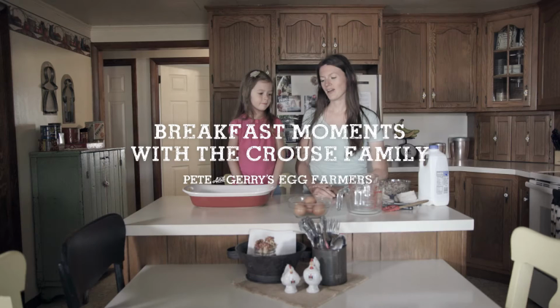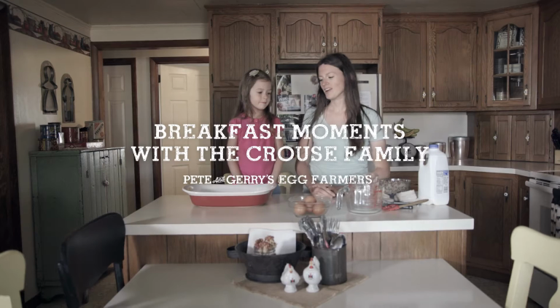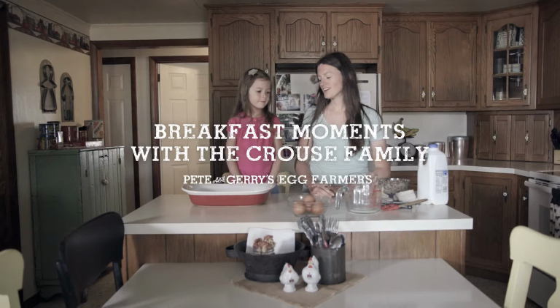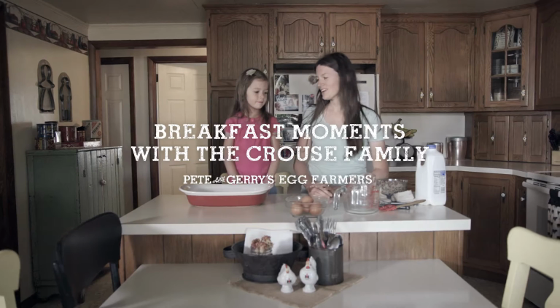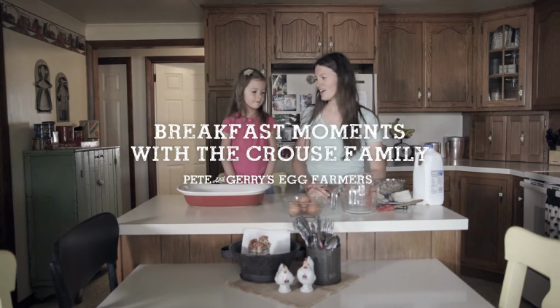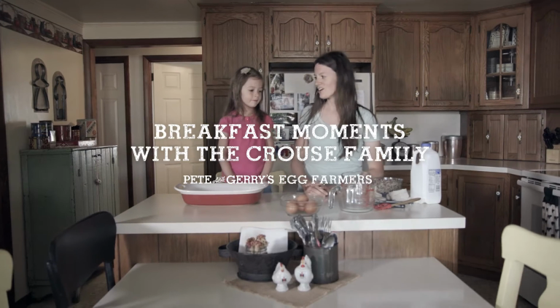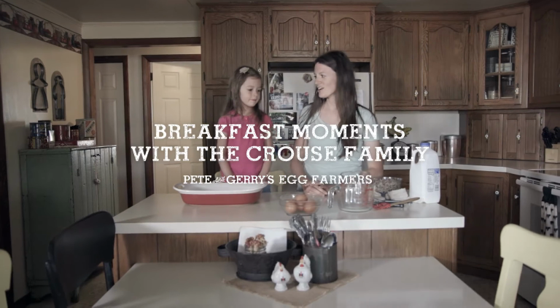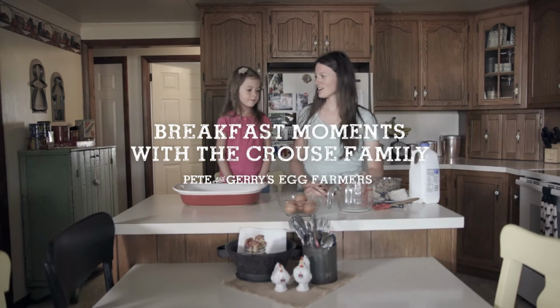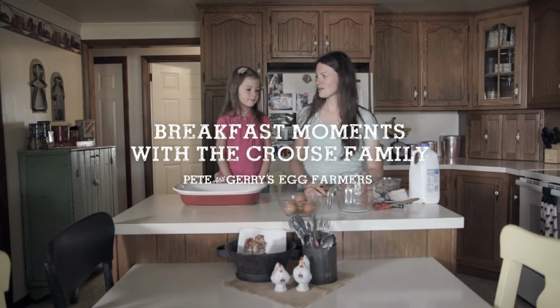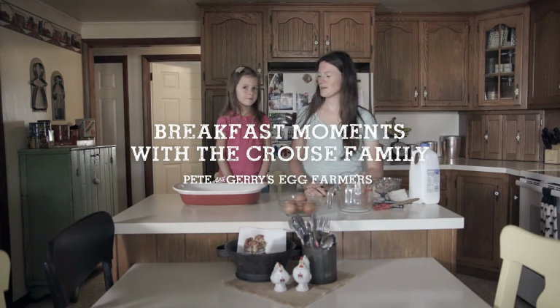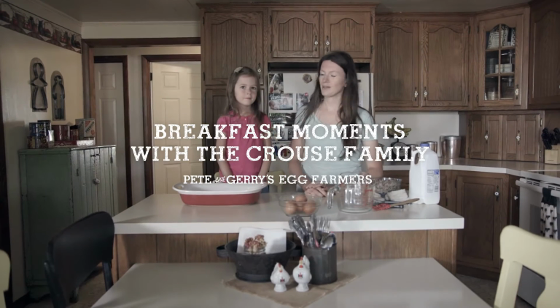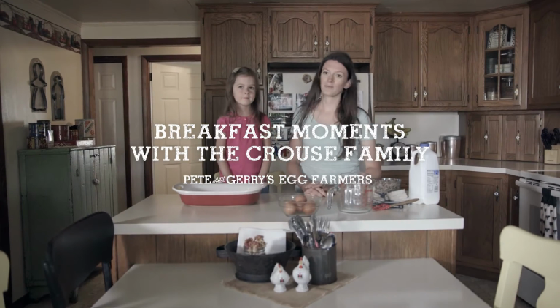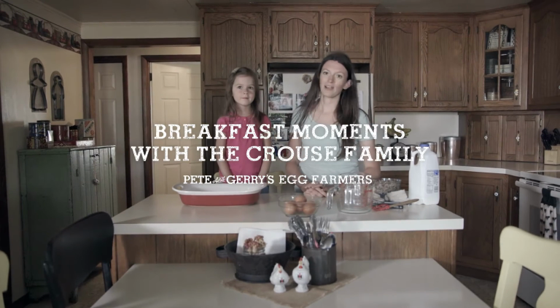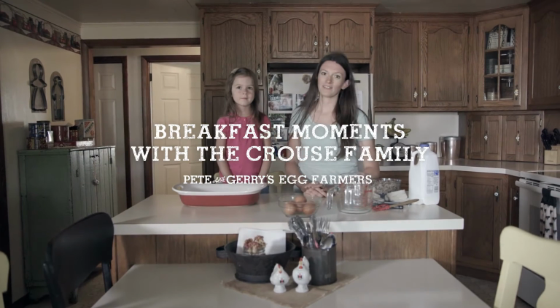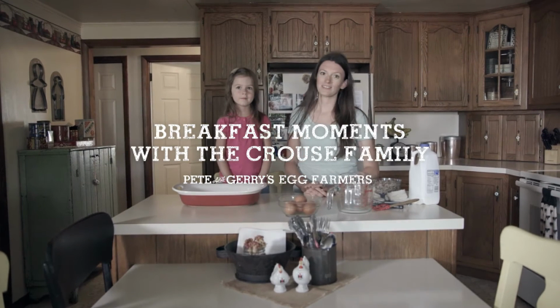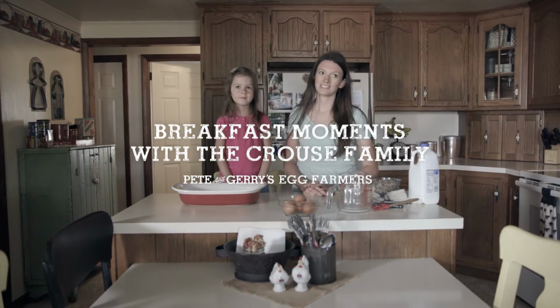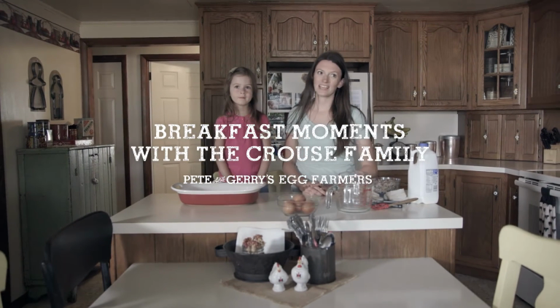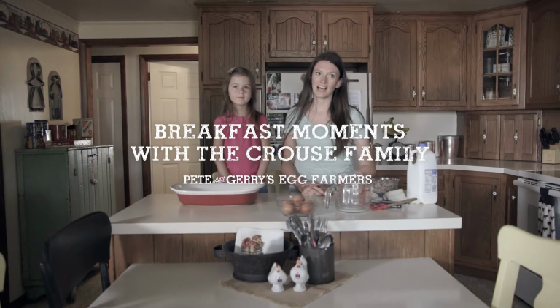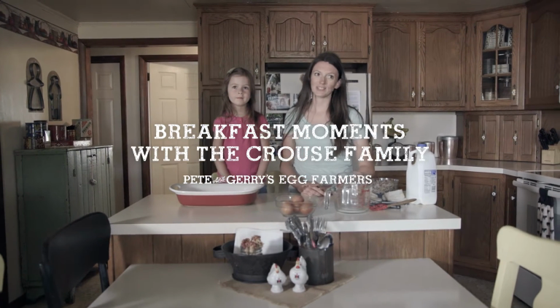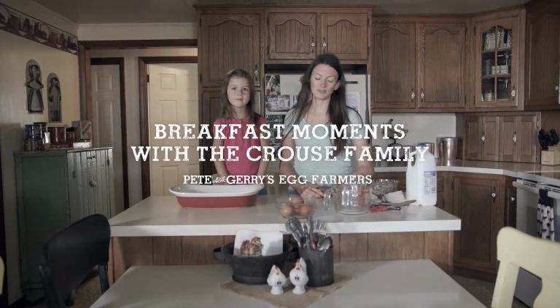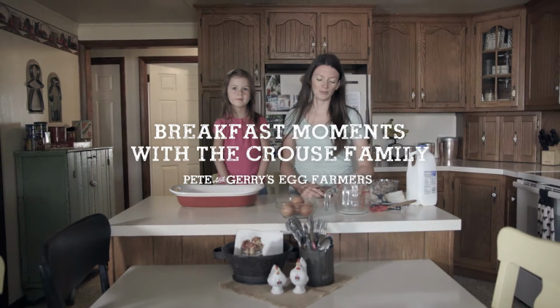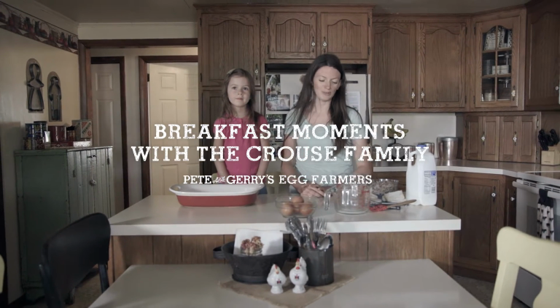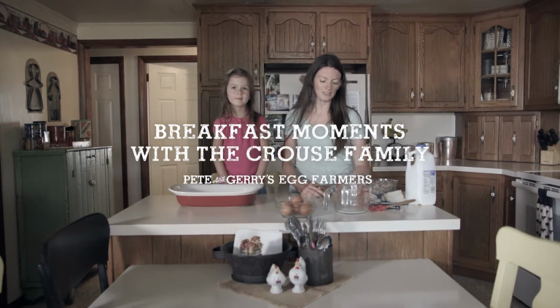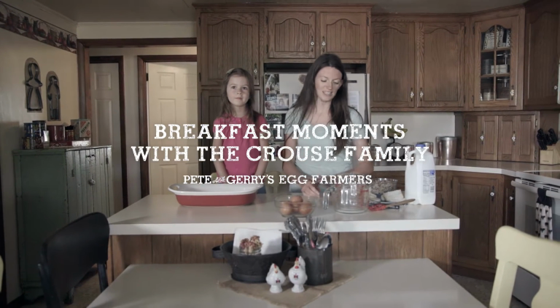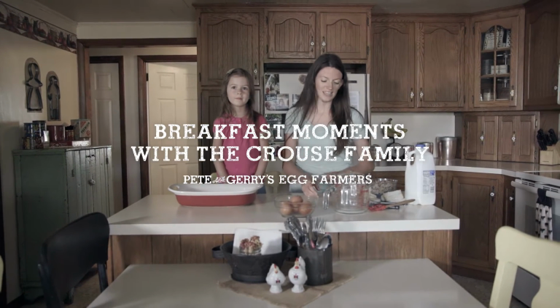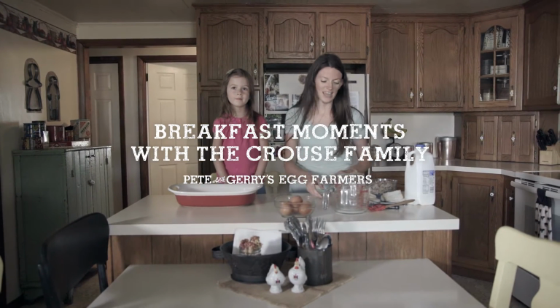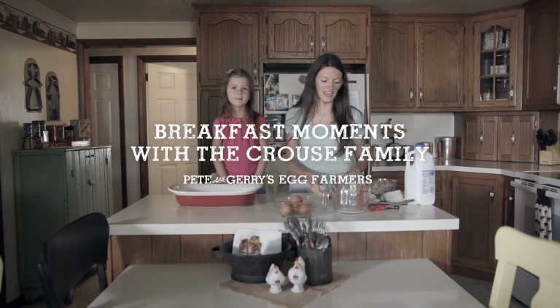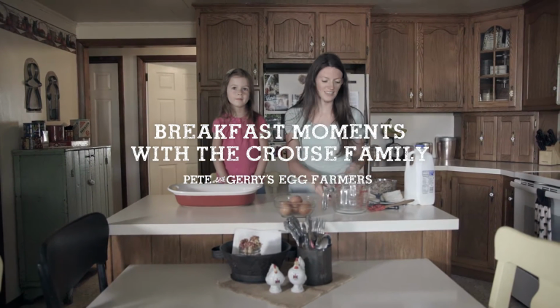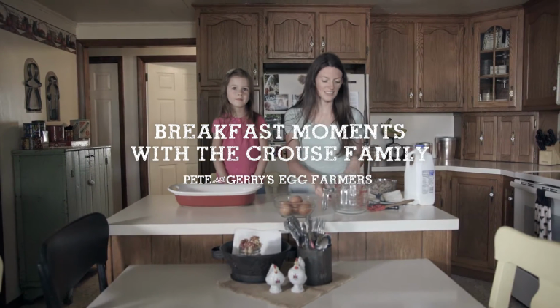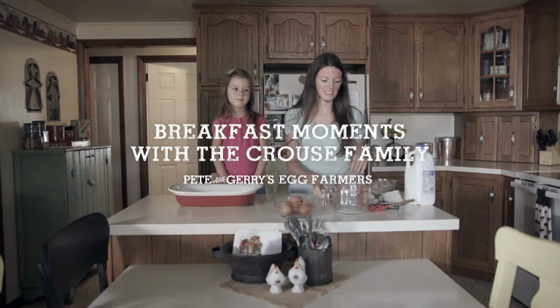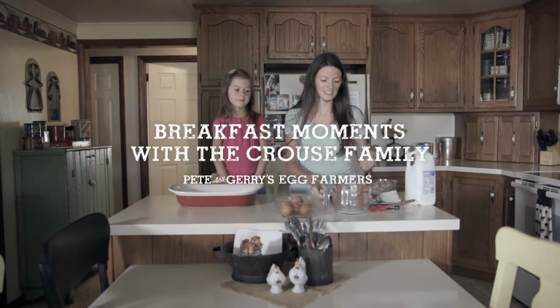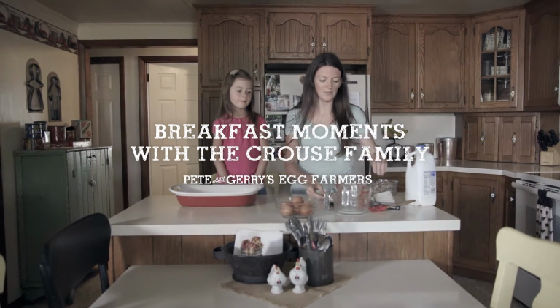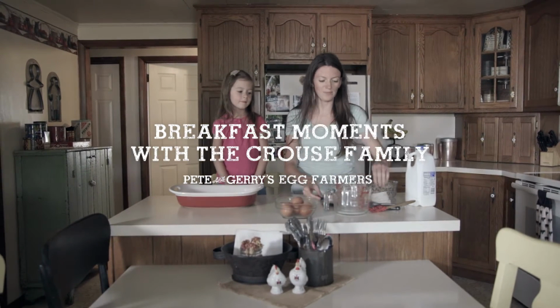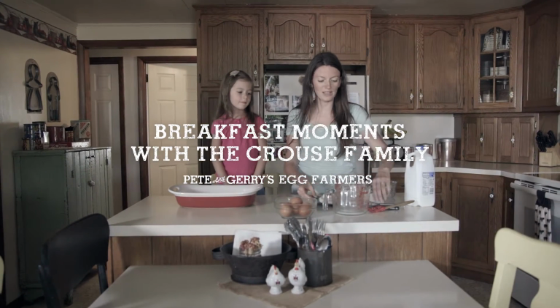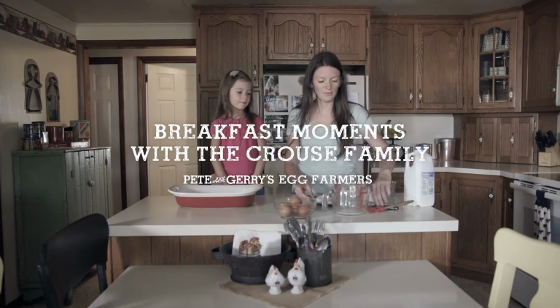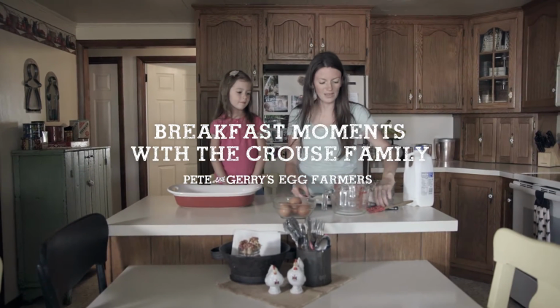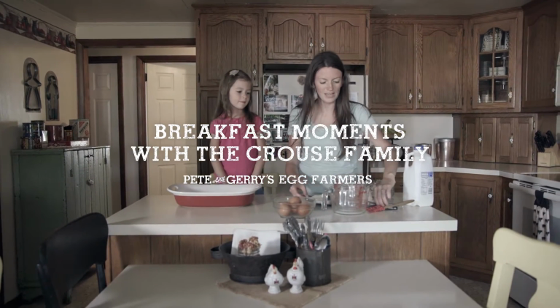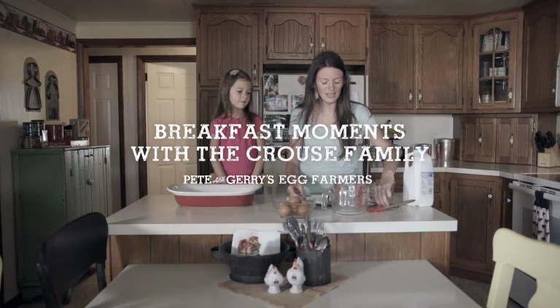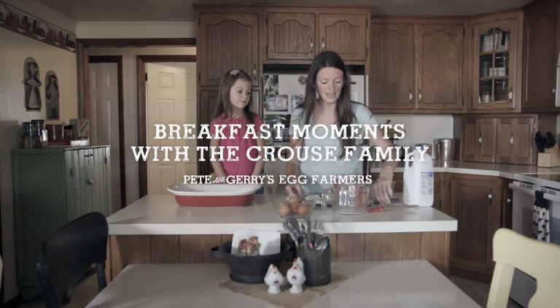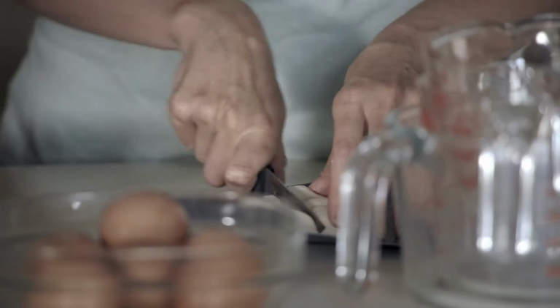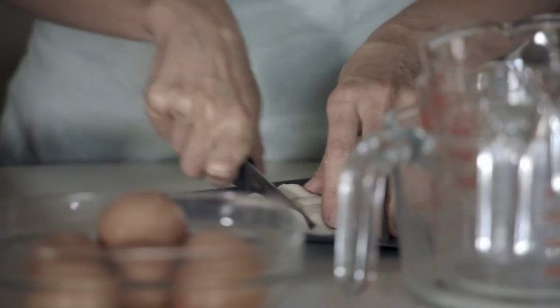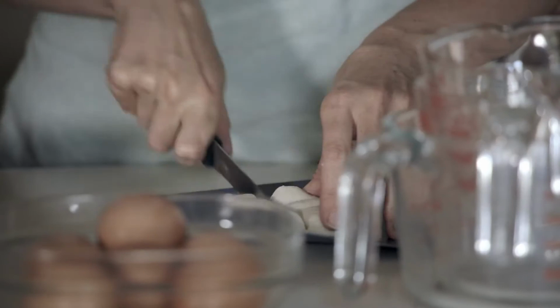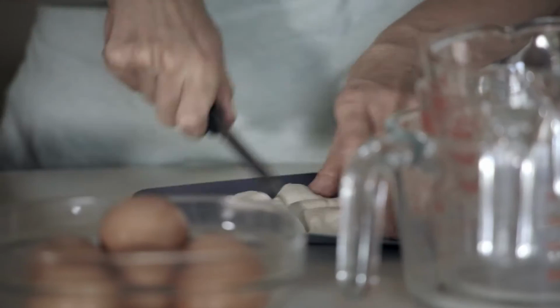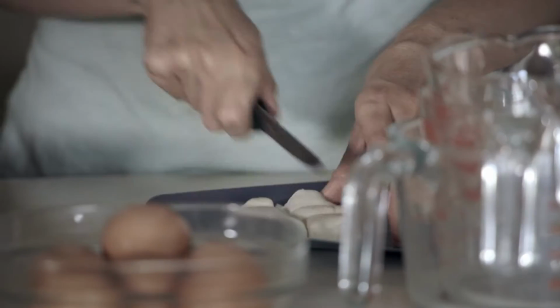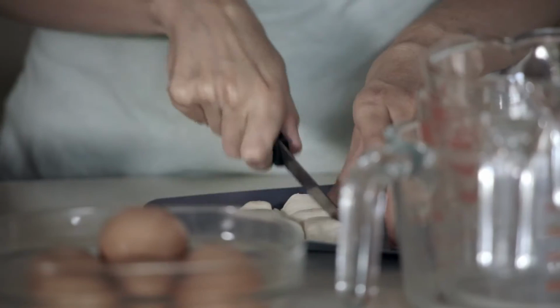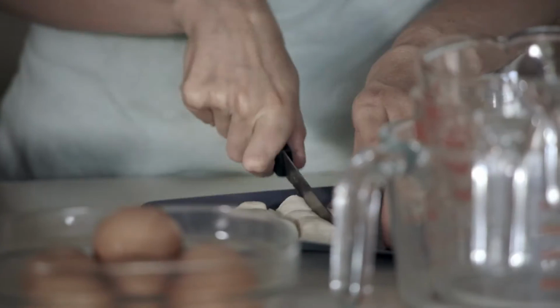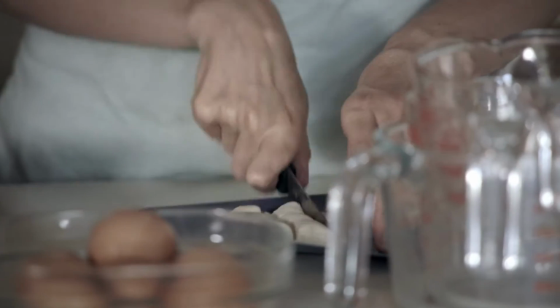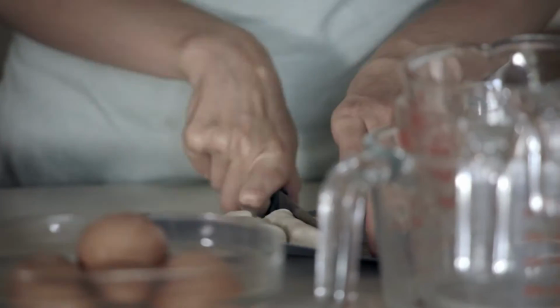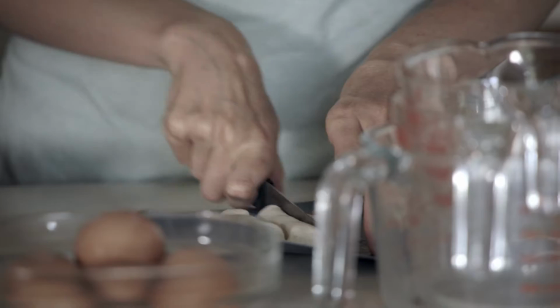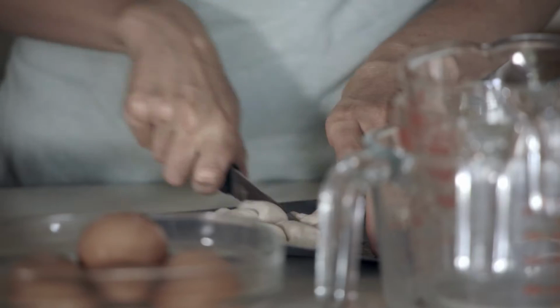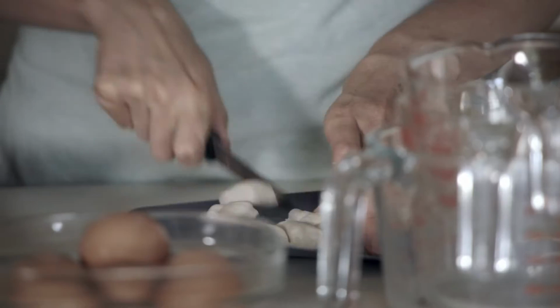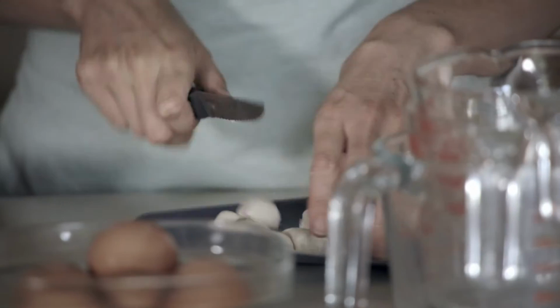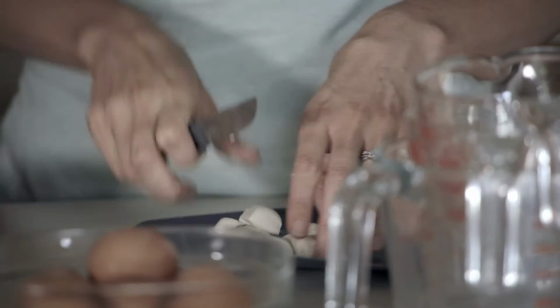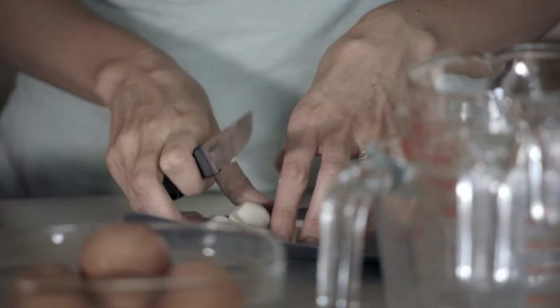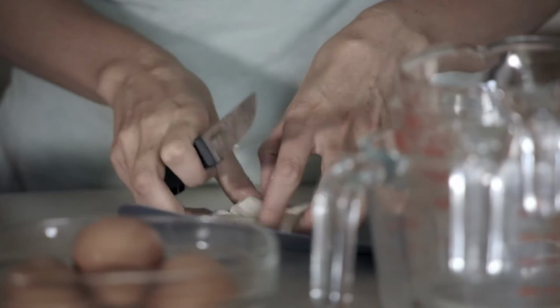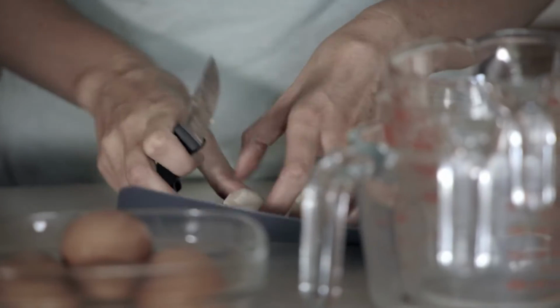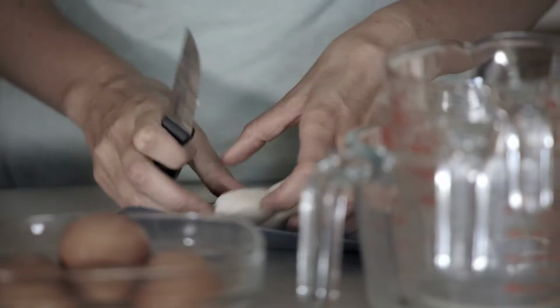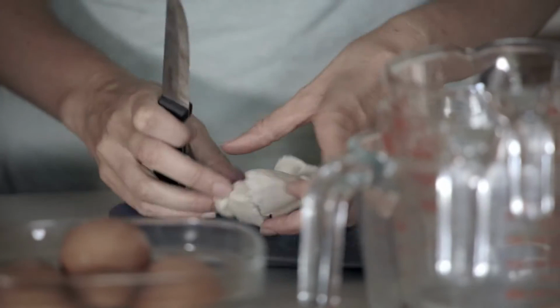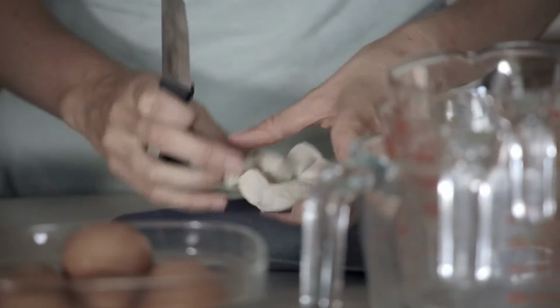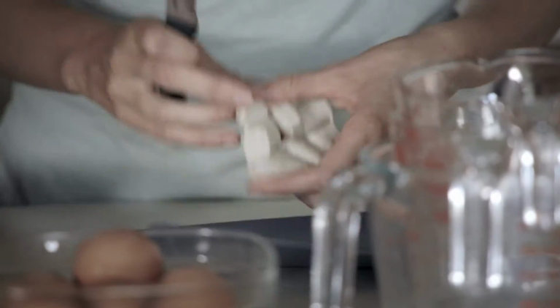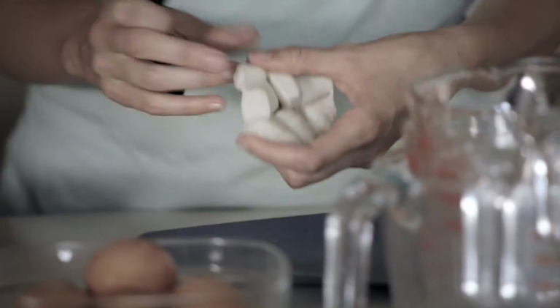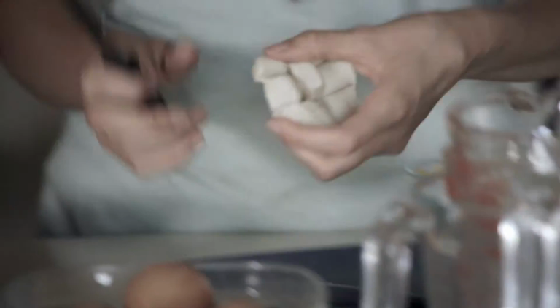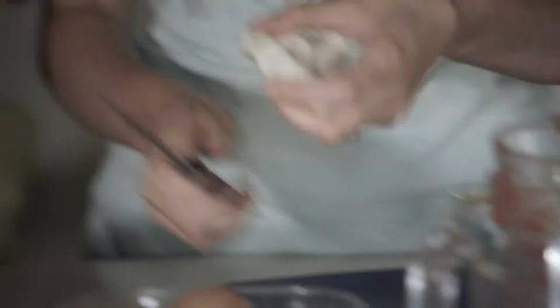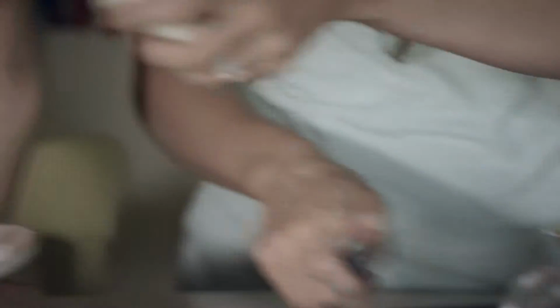Marion and I are gonna make breakfast casserole today. This is something we make and we all have lunch together here on the farm.